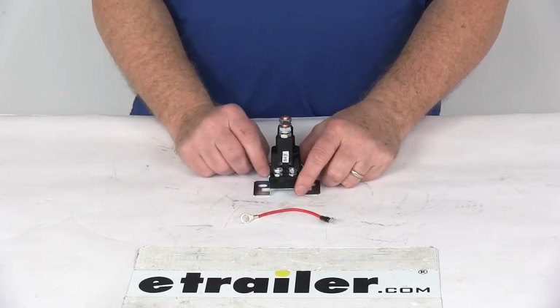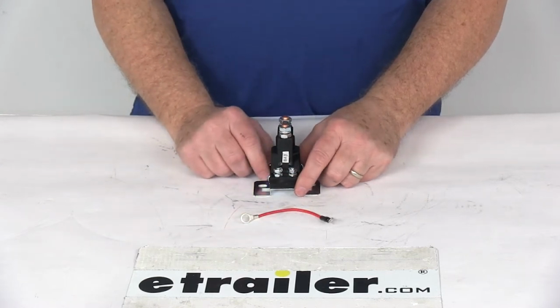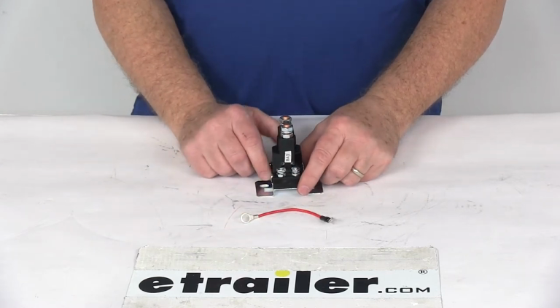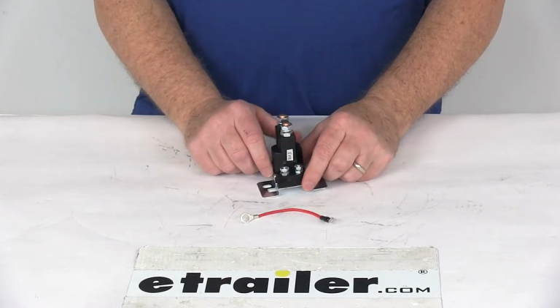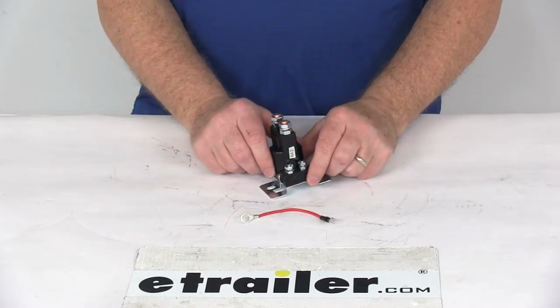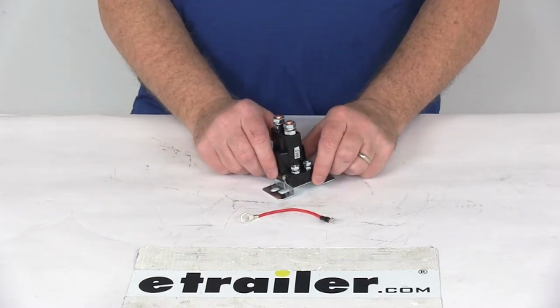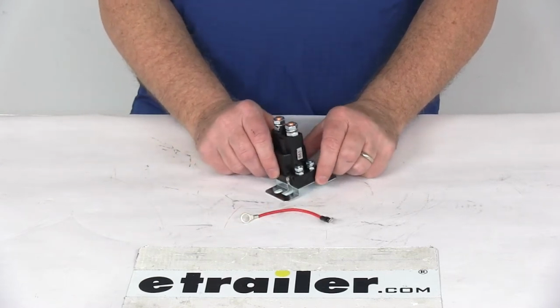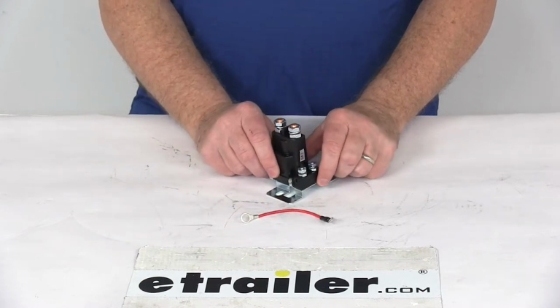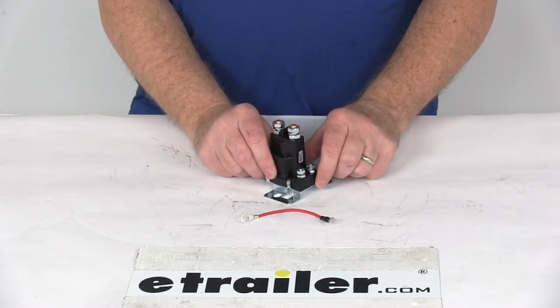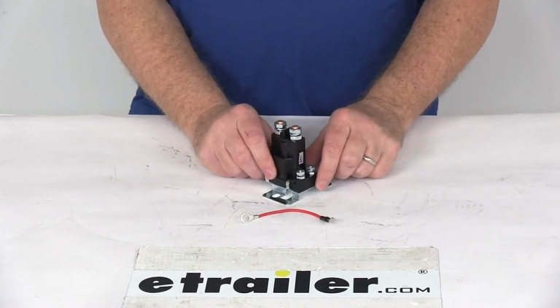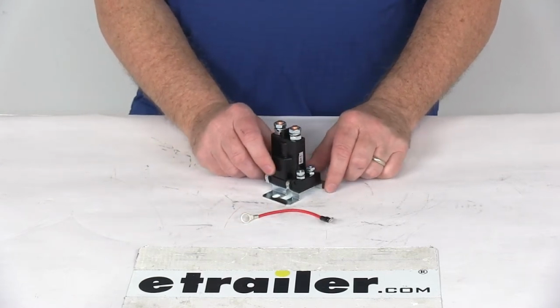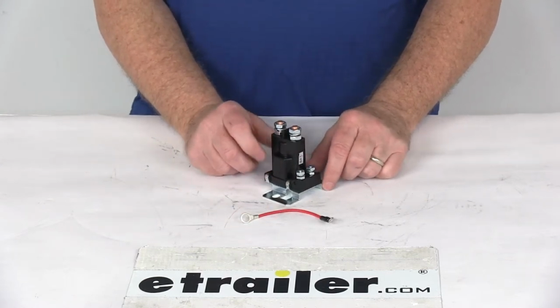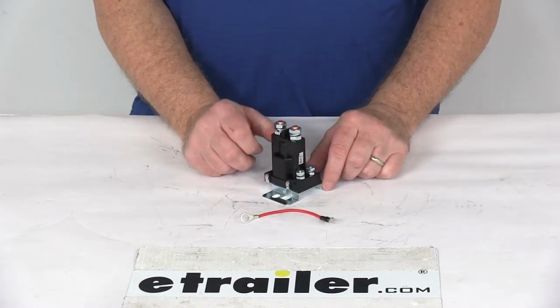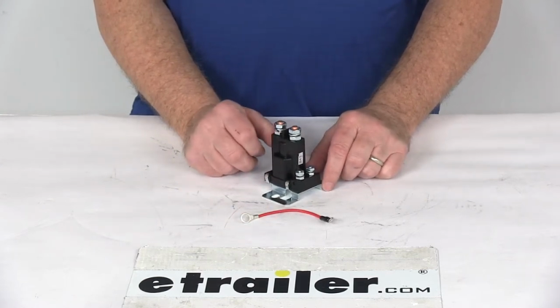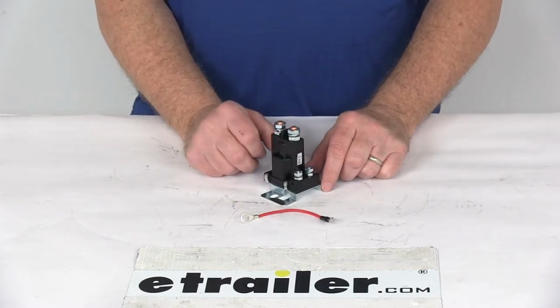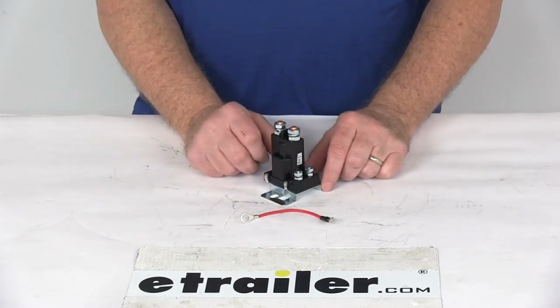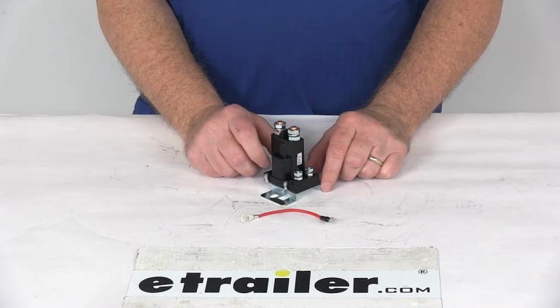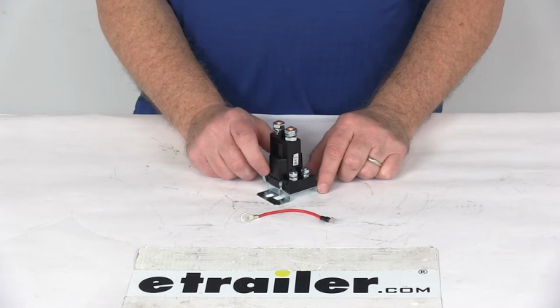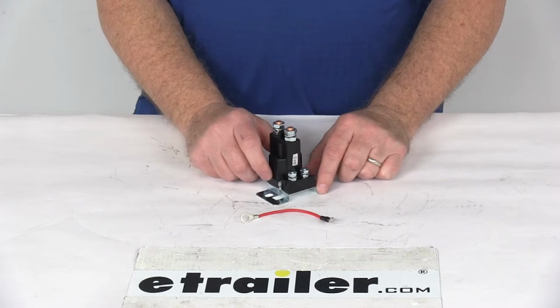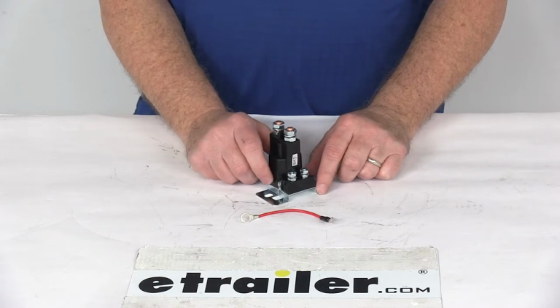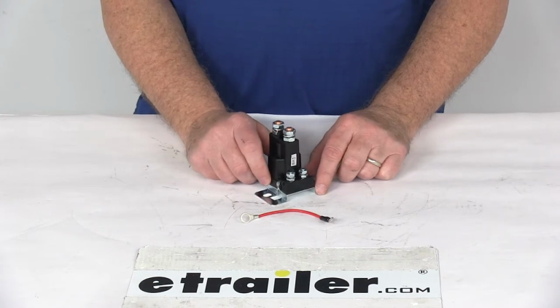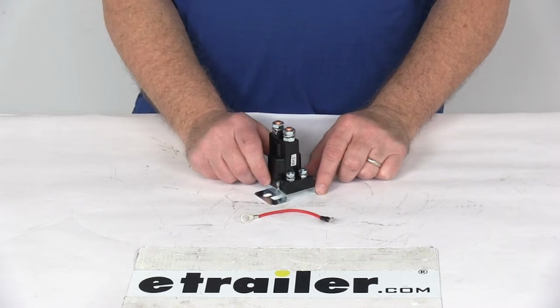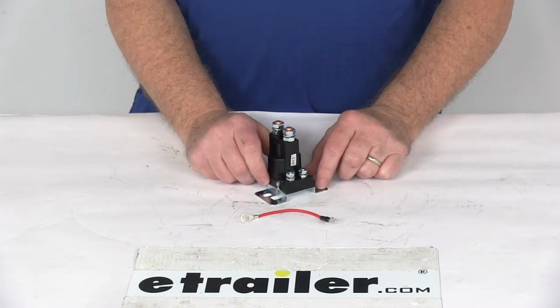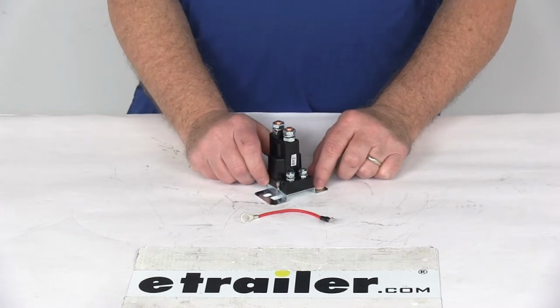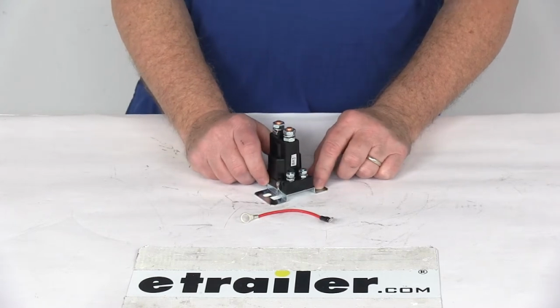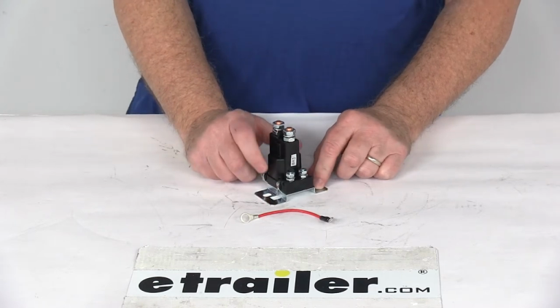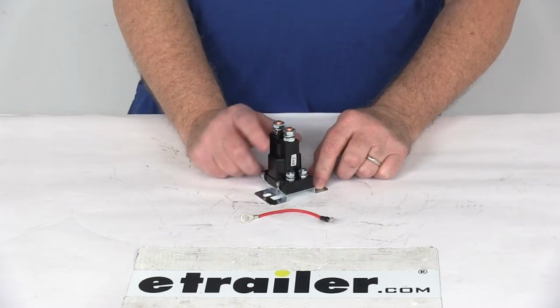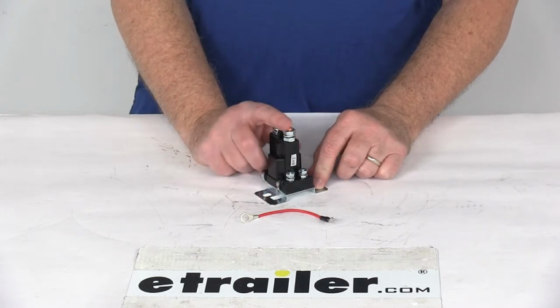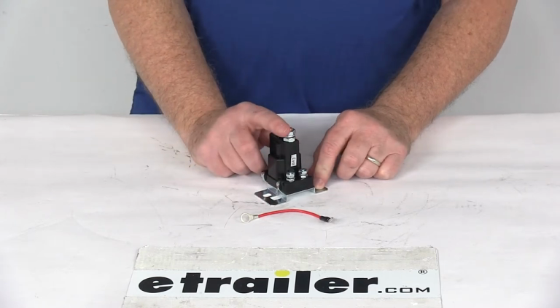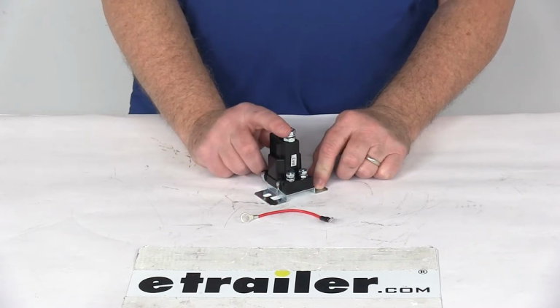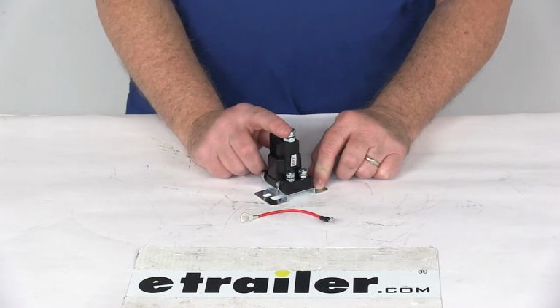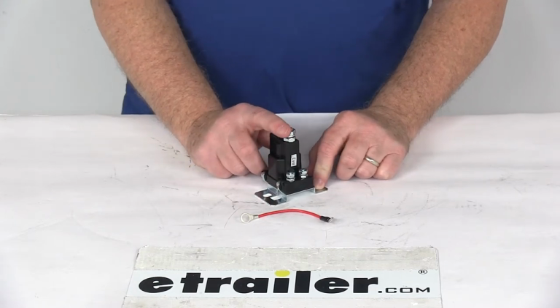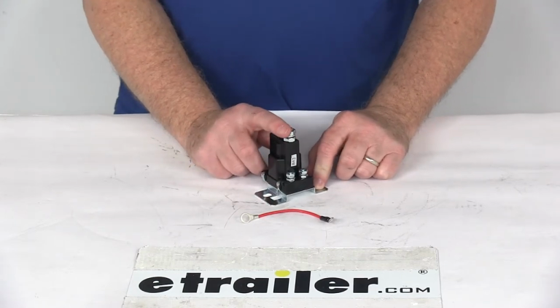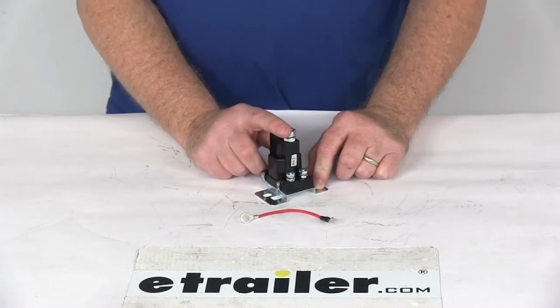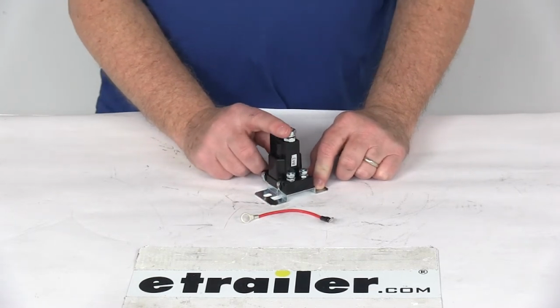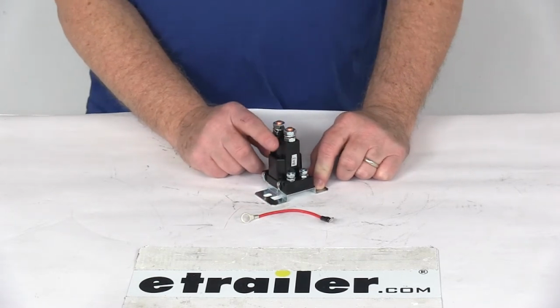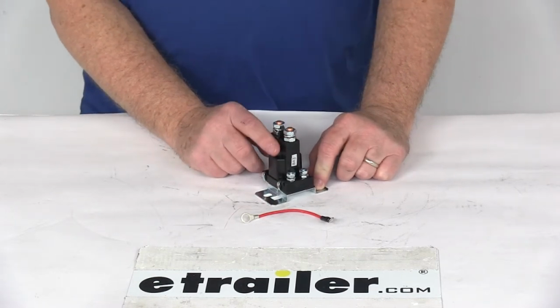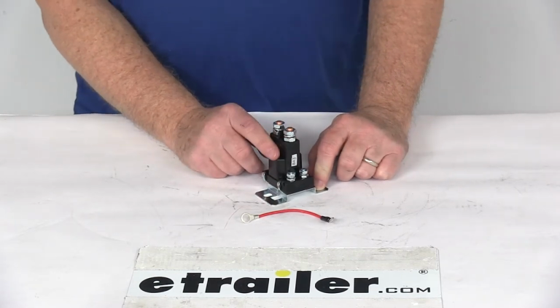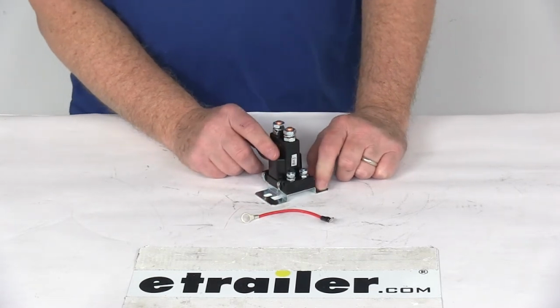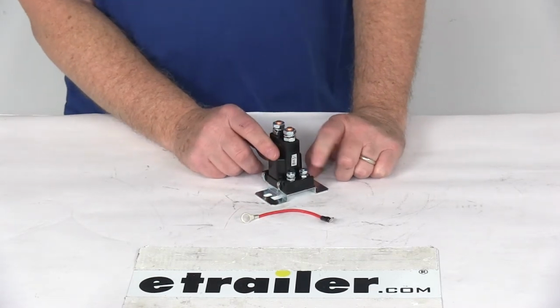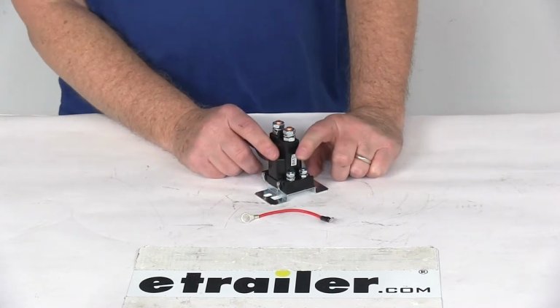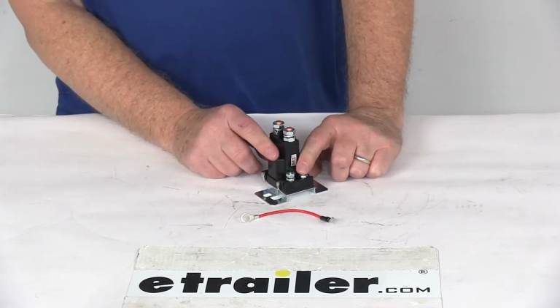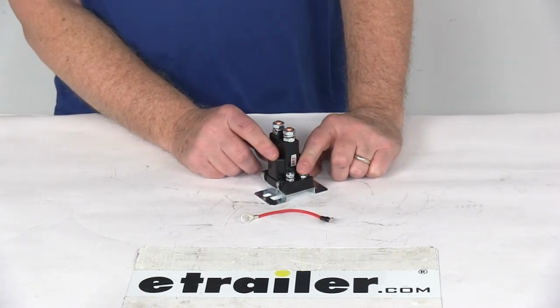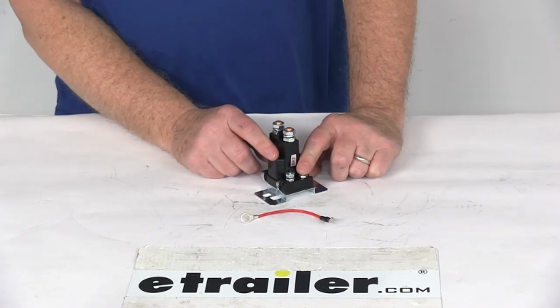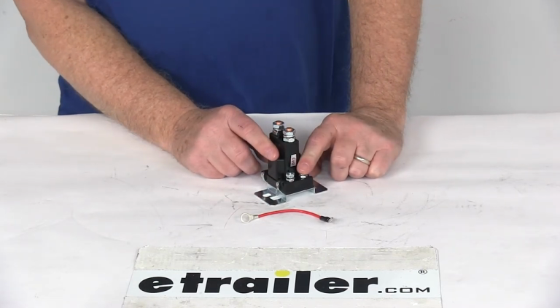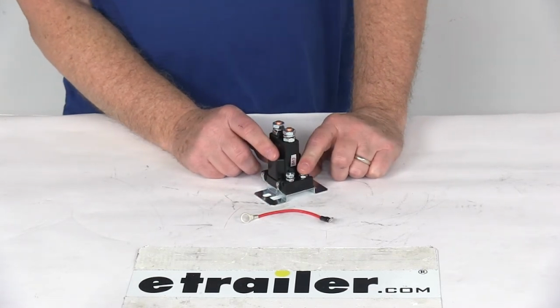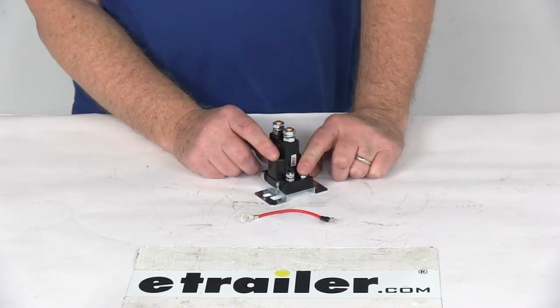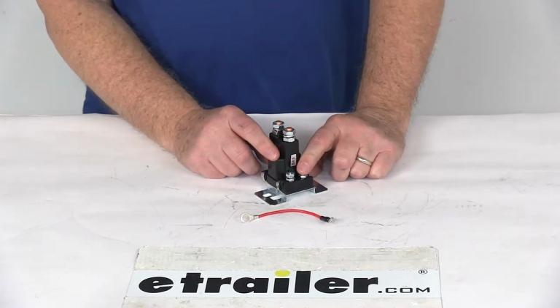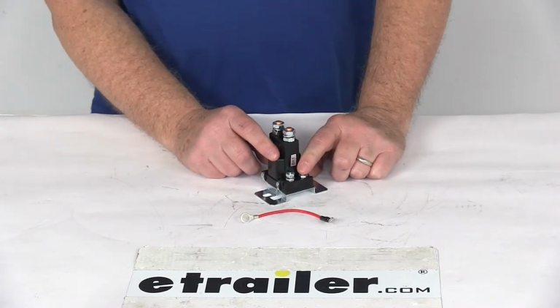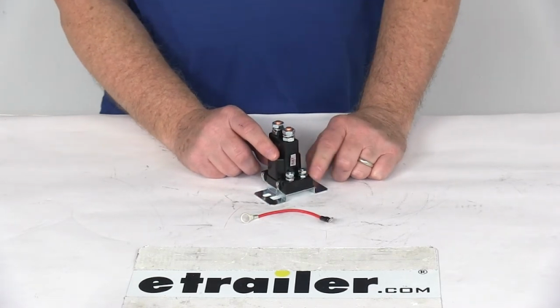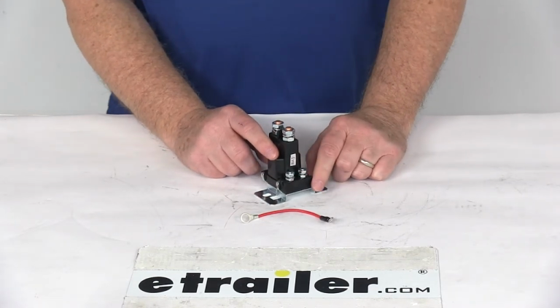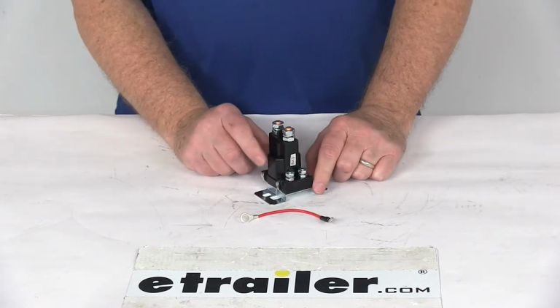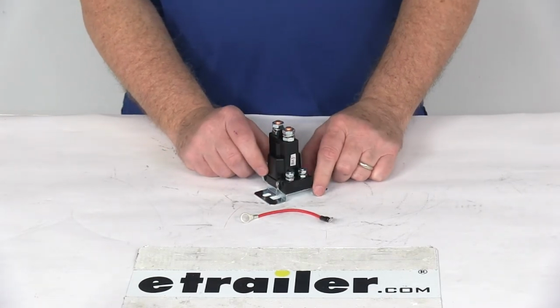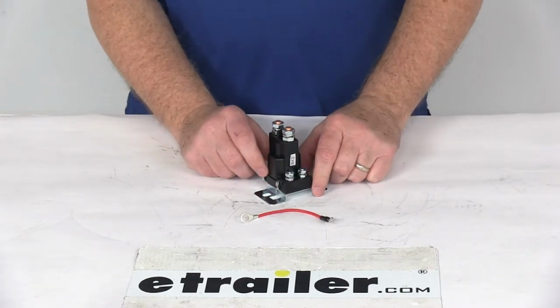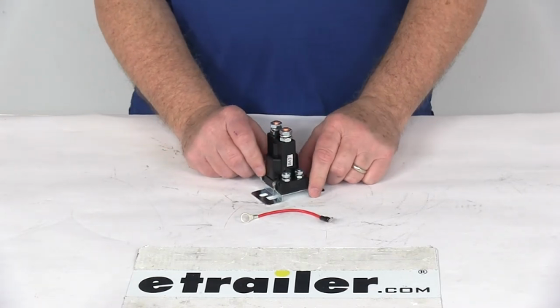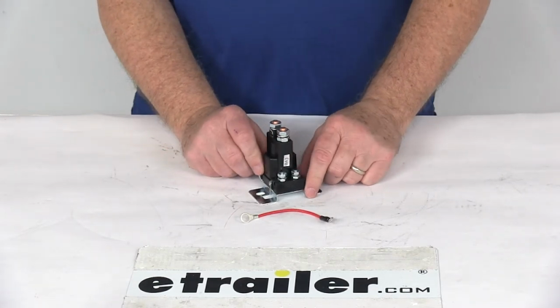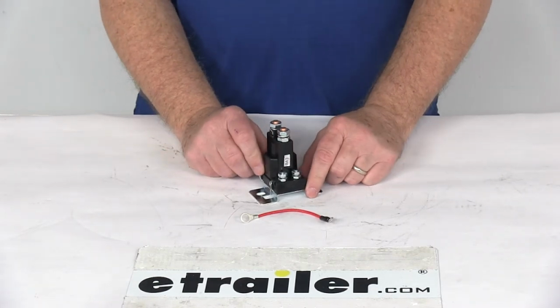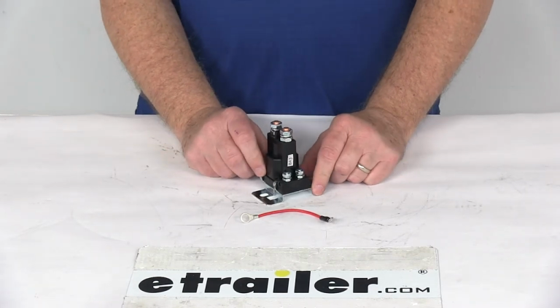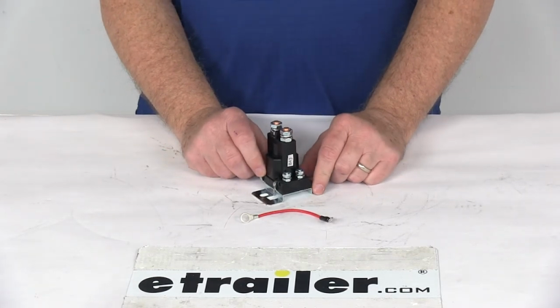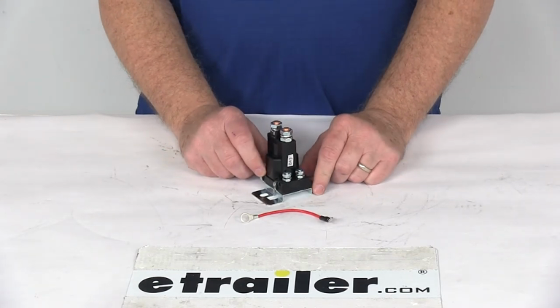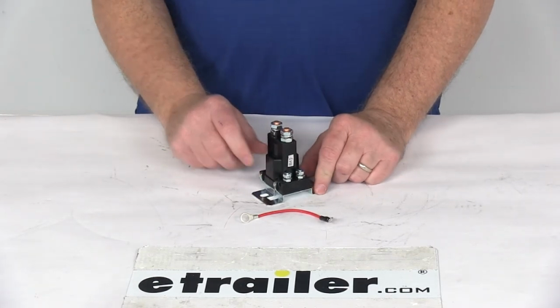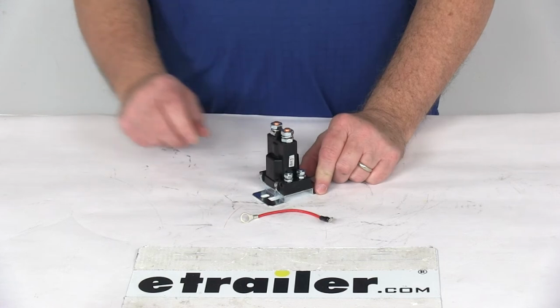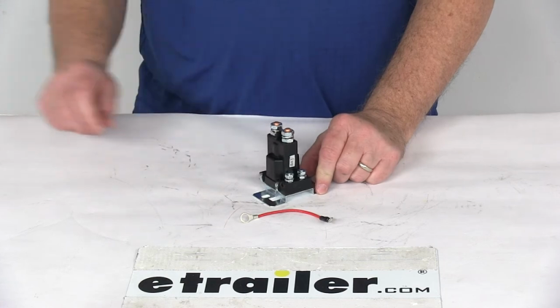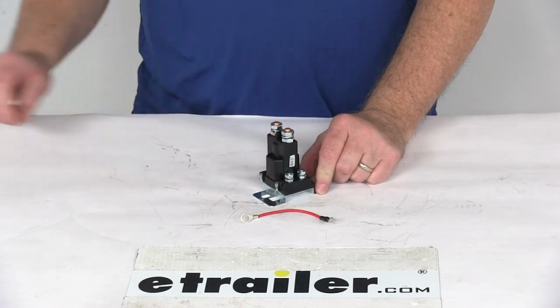This part is made in the USA. But that should do it for the review of the replacement relay for the cable hydraulic systems on the Western snowplow.